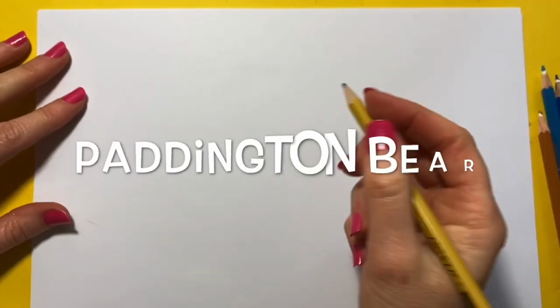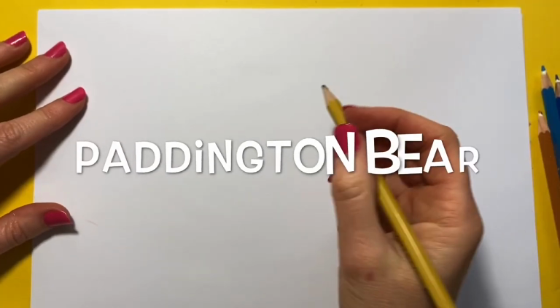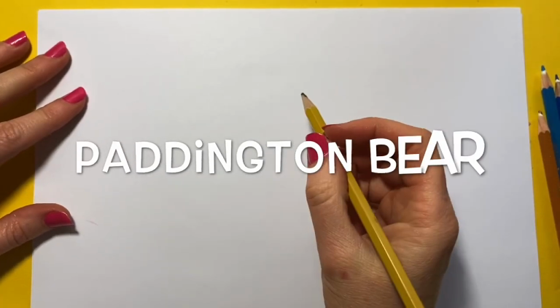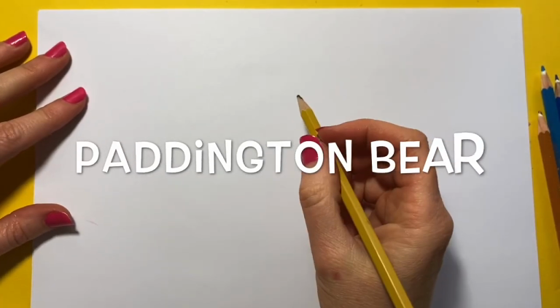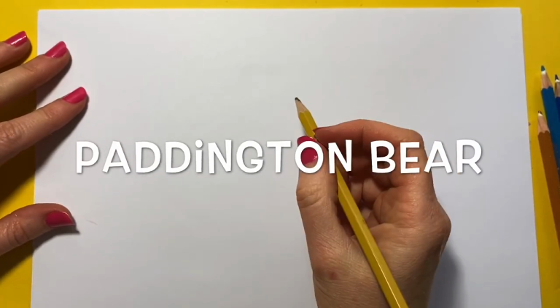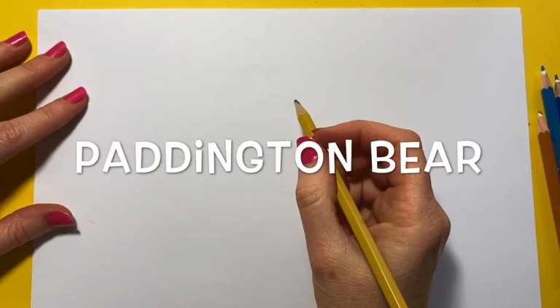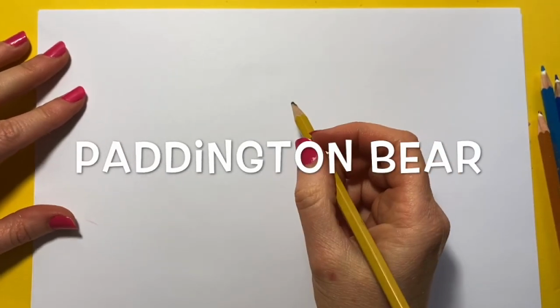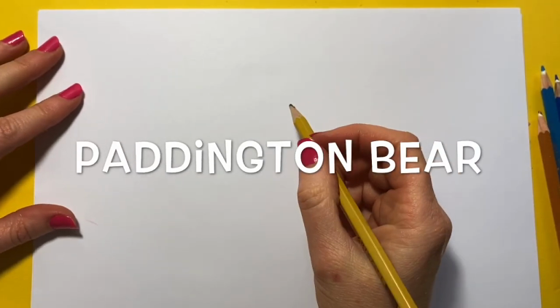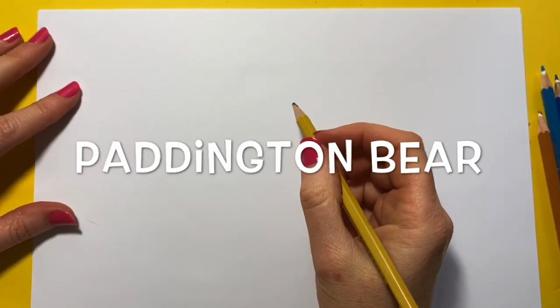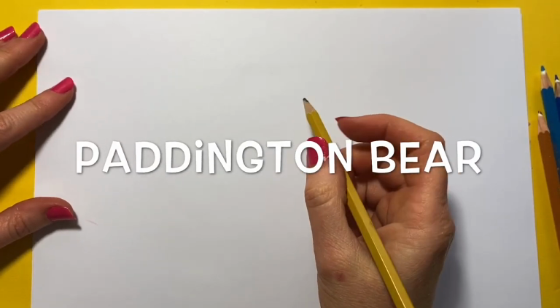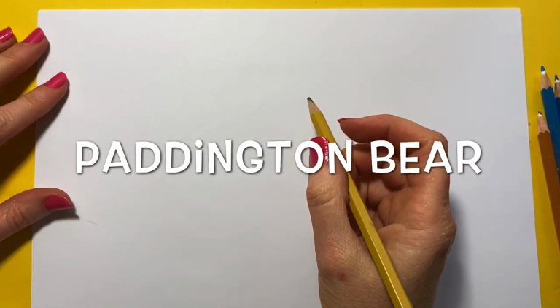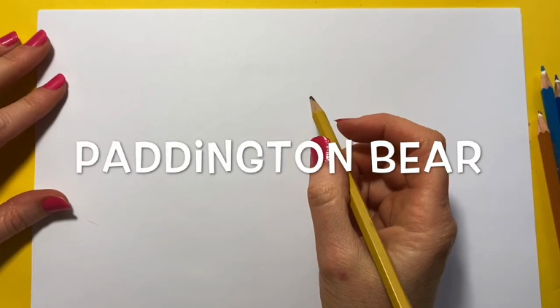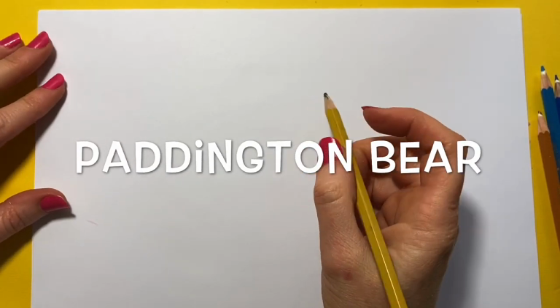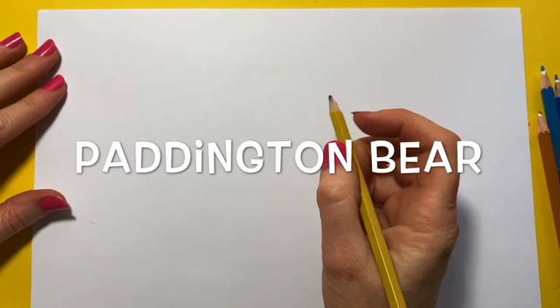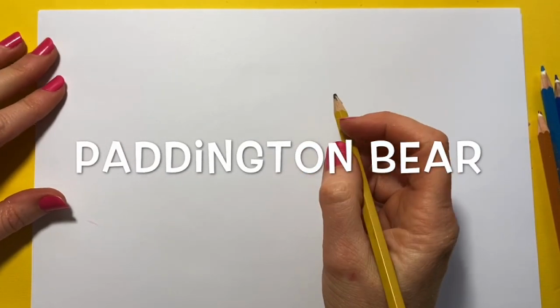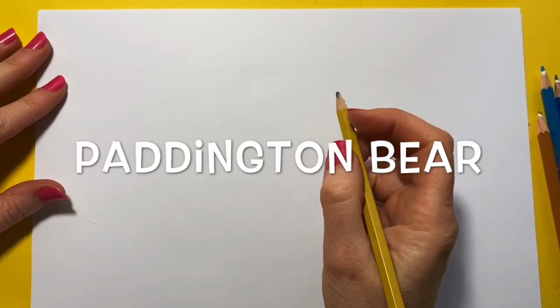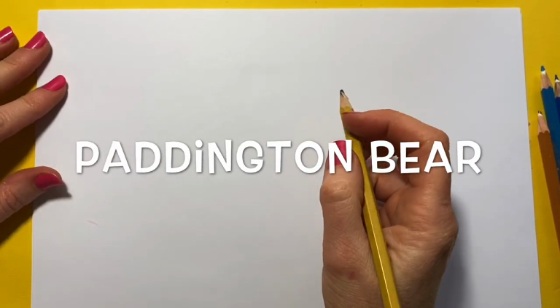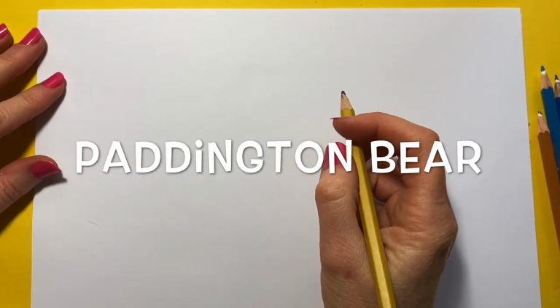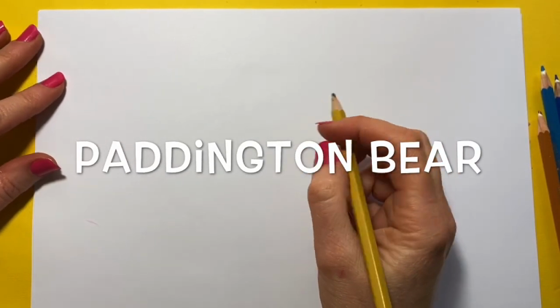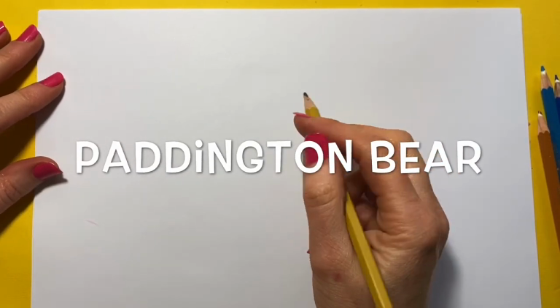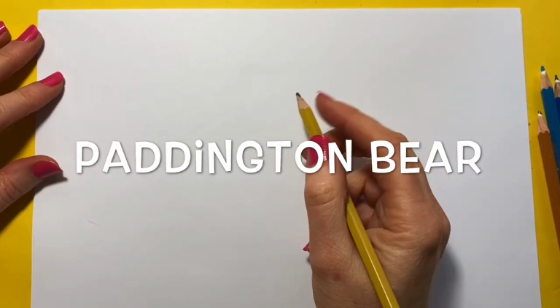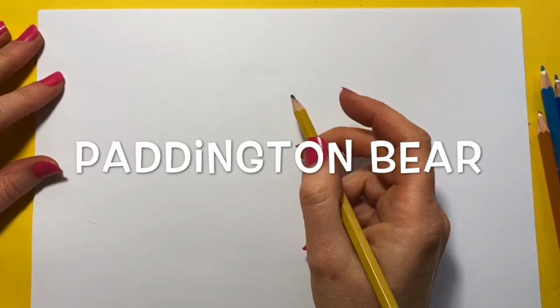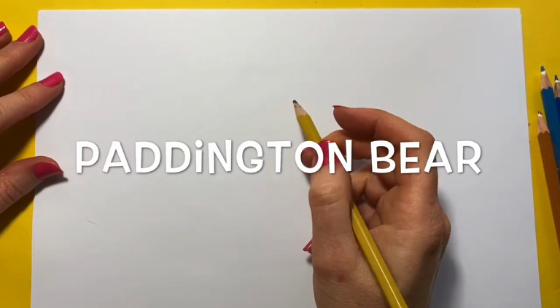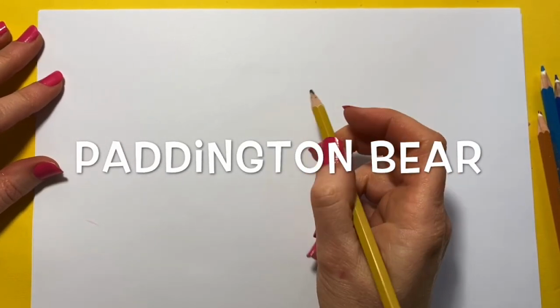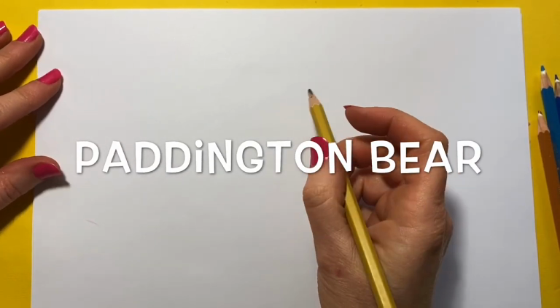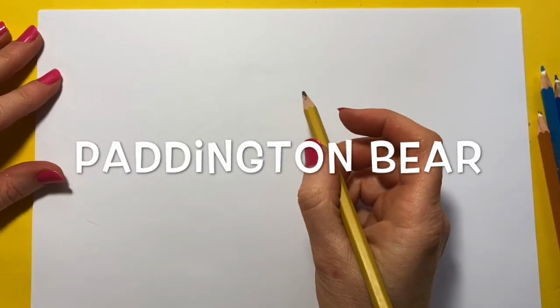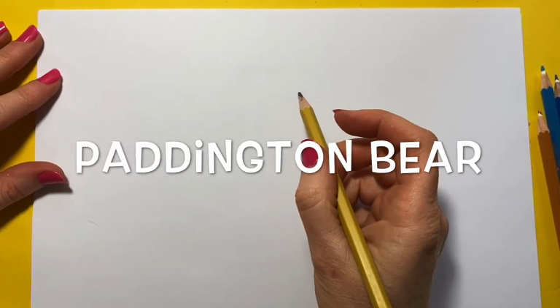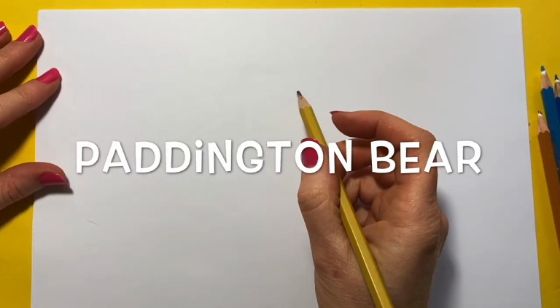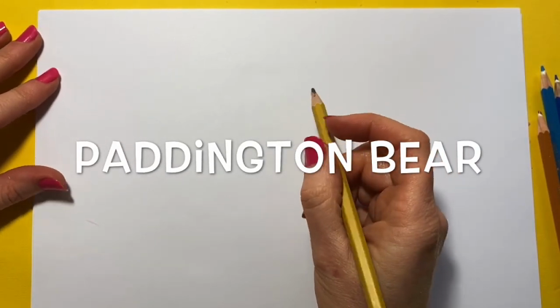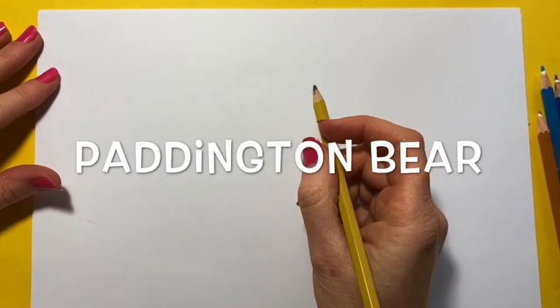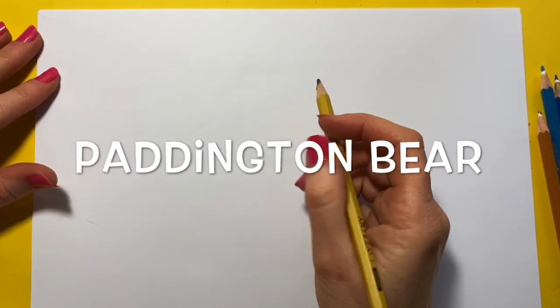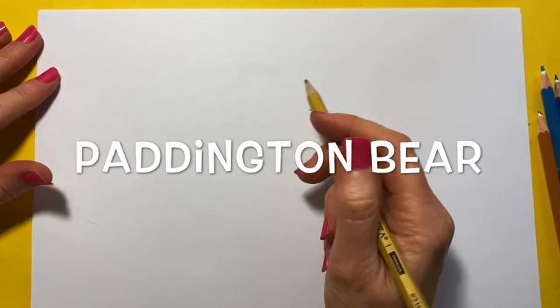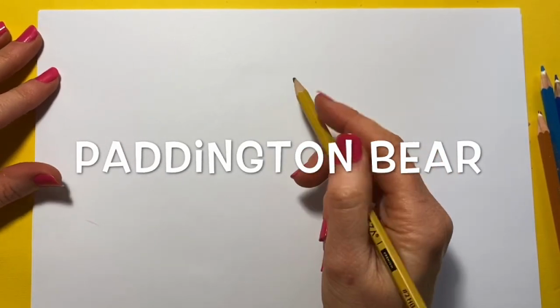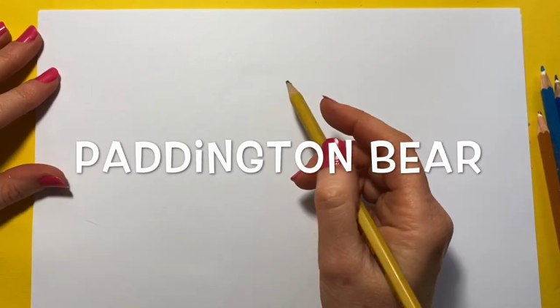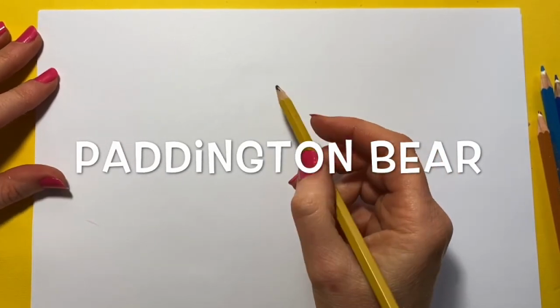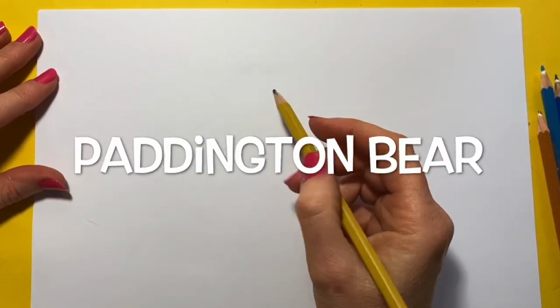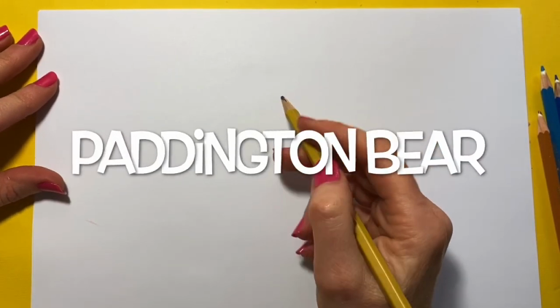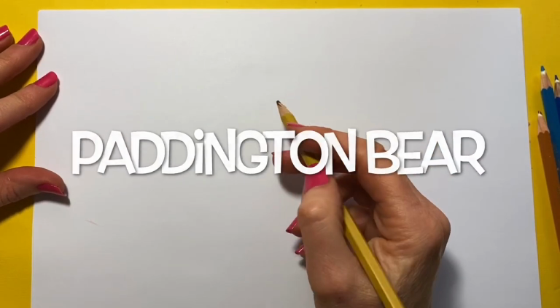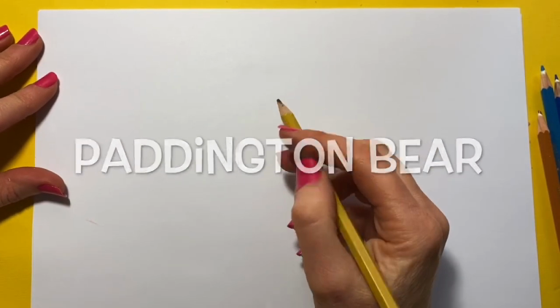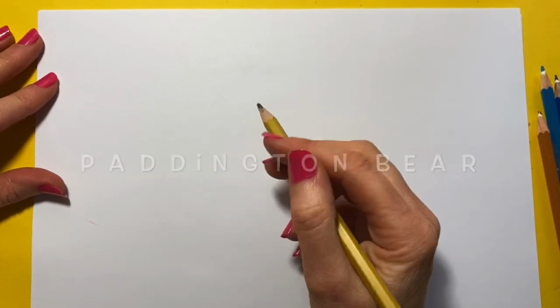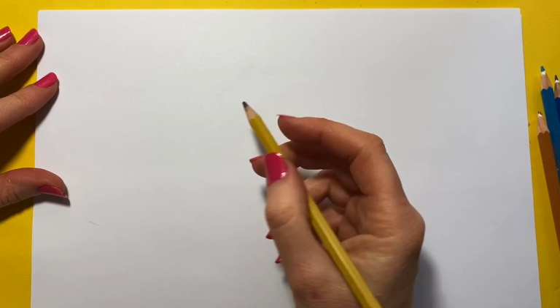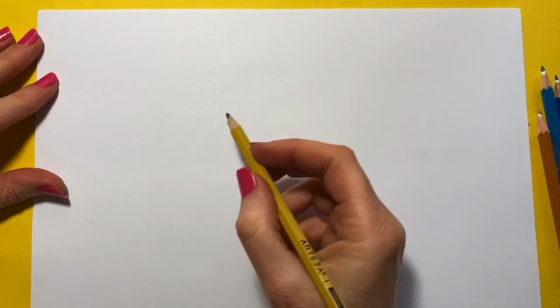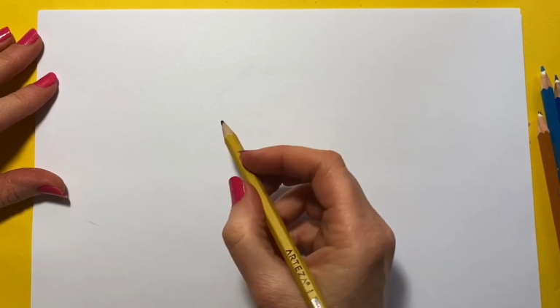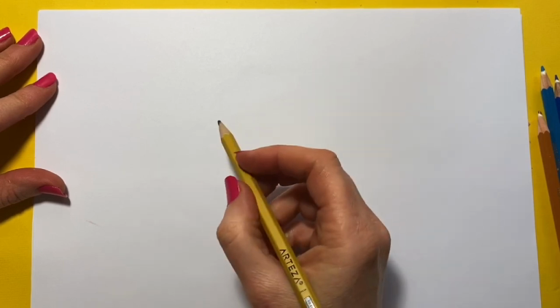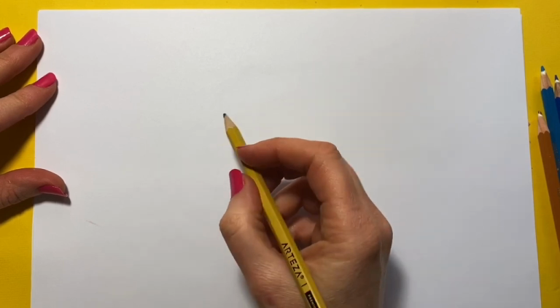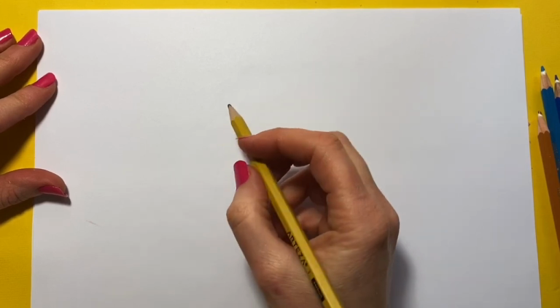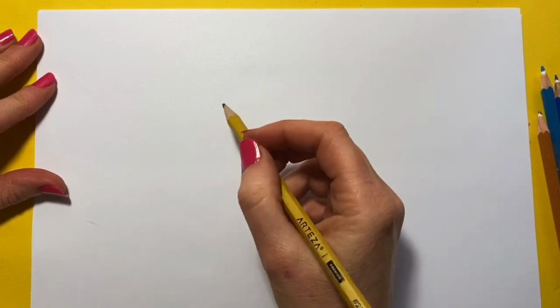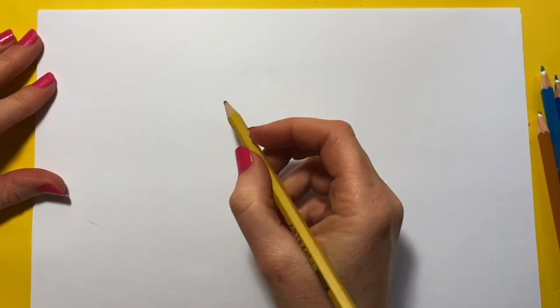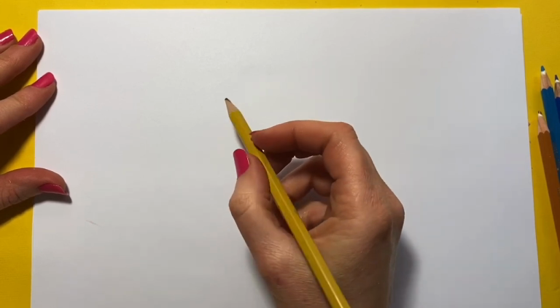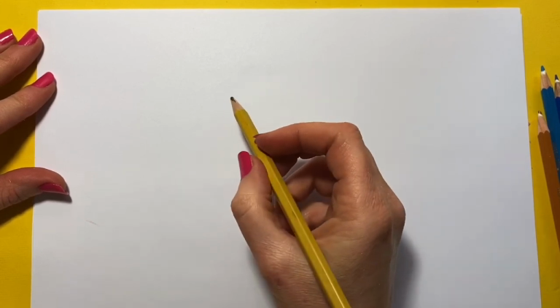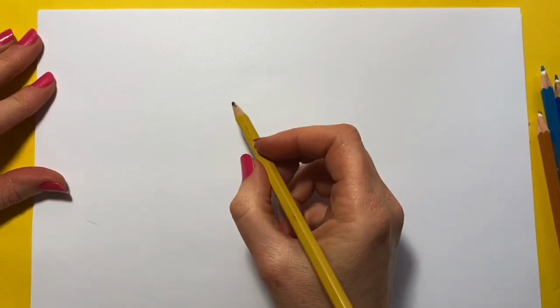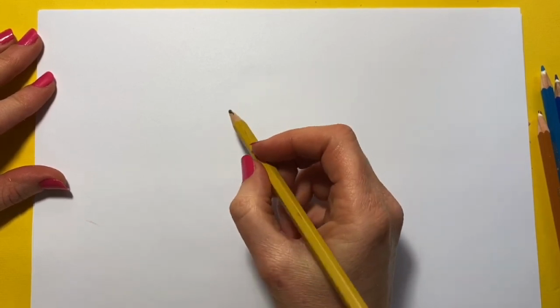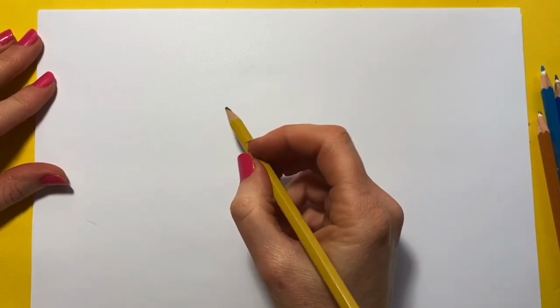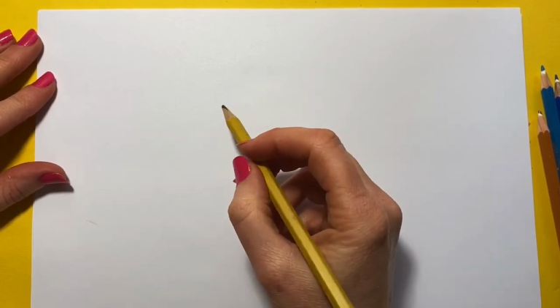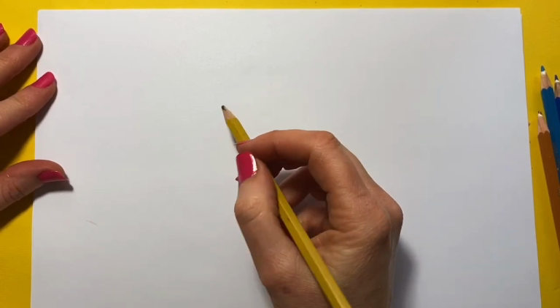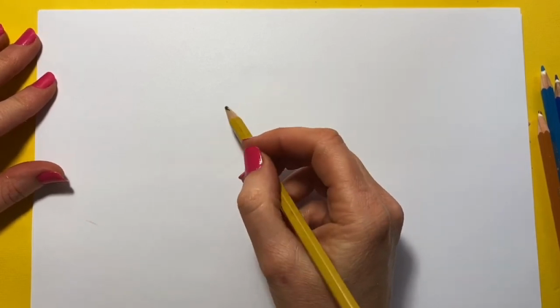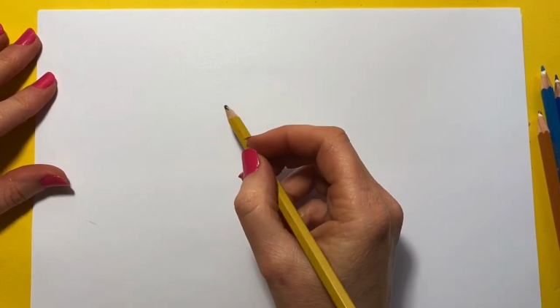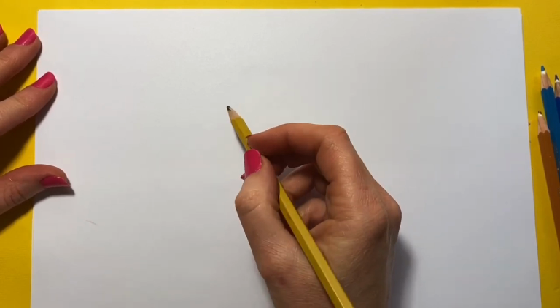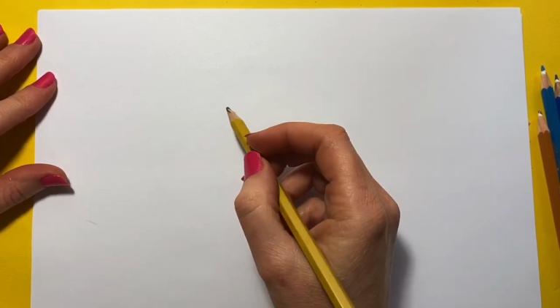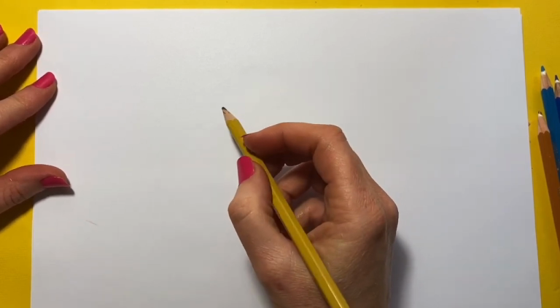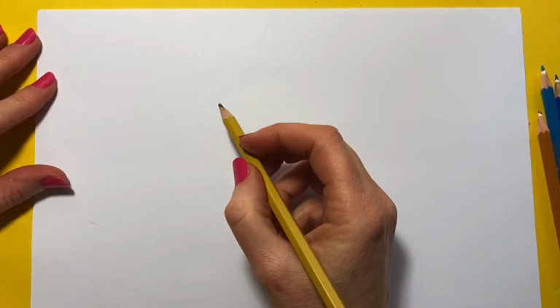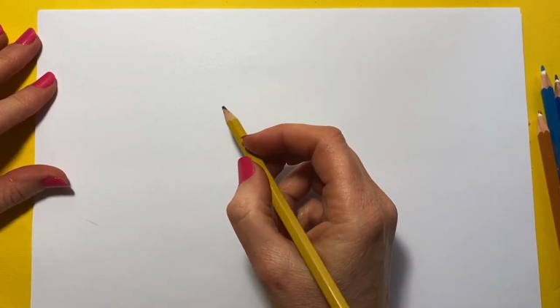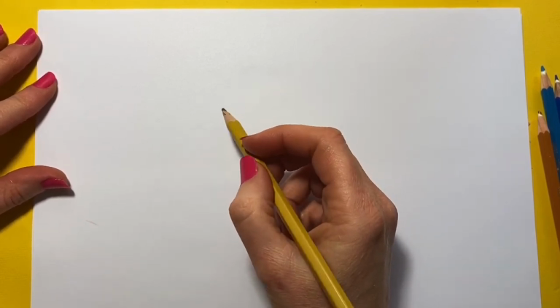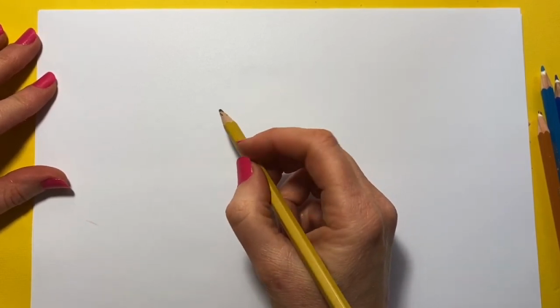We're going to doodle a very special little bear now. It's Paddington! So excited about this one.